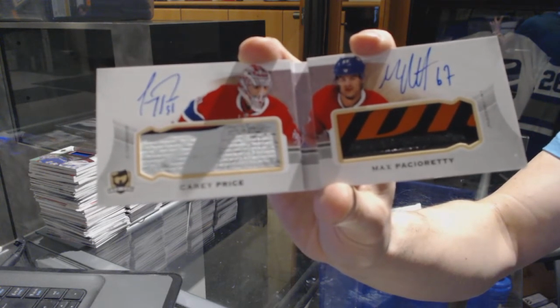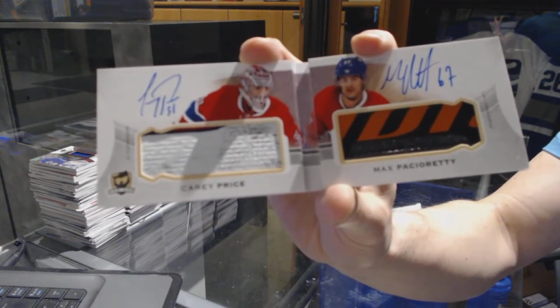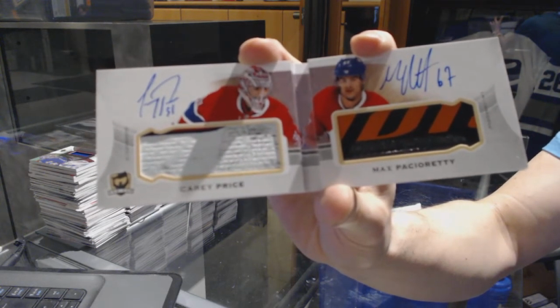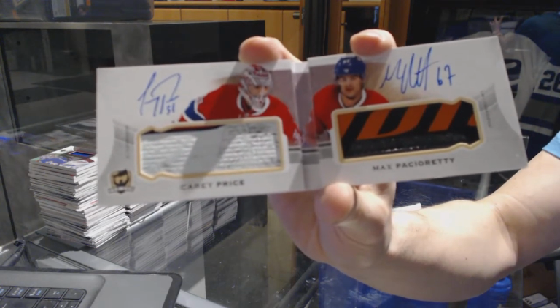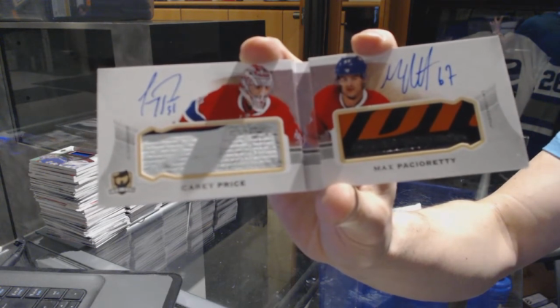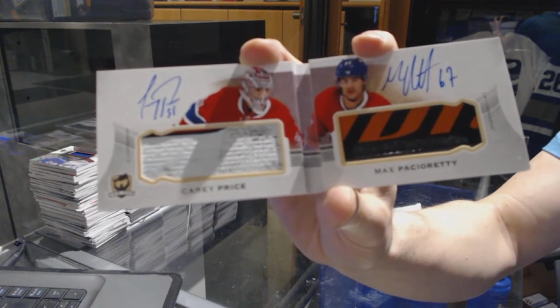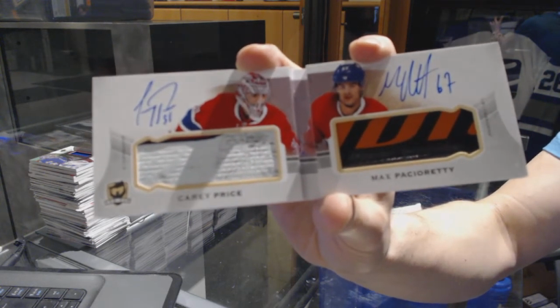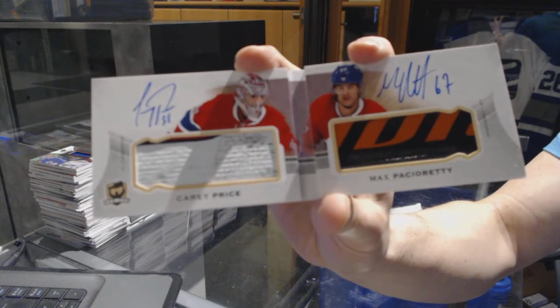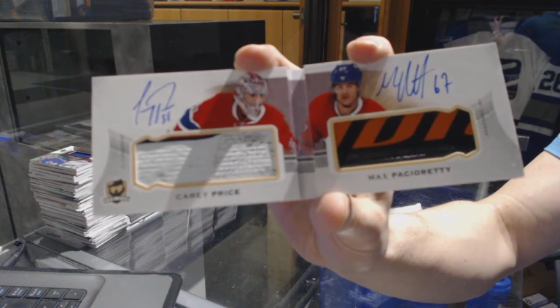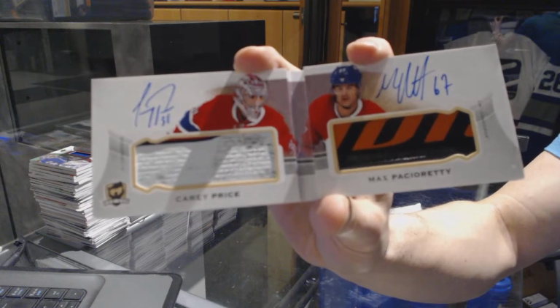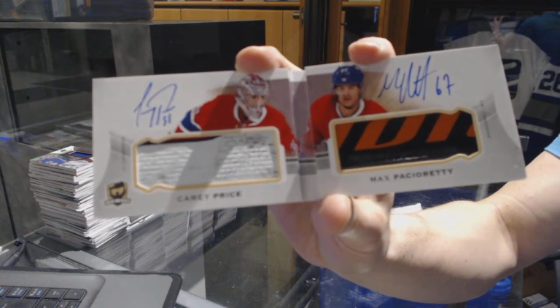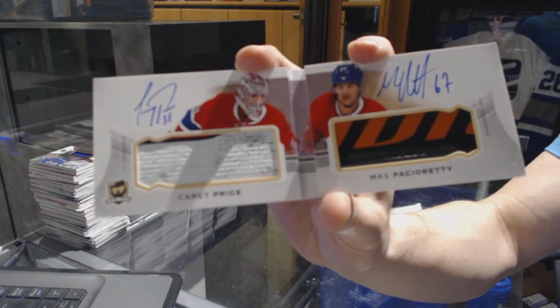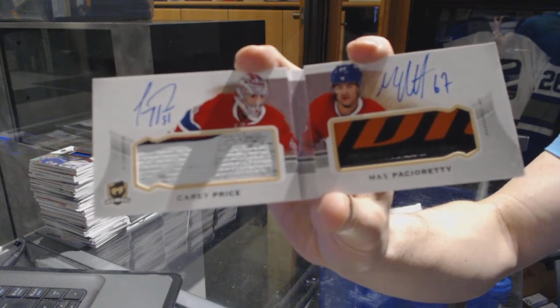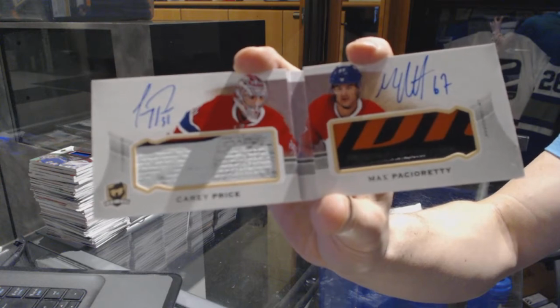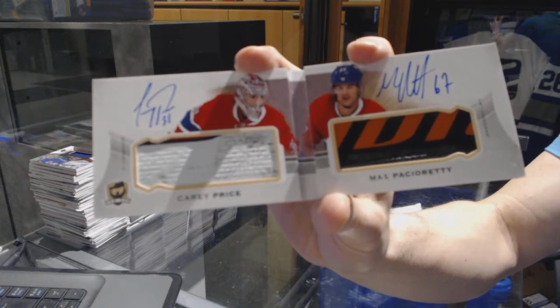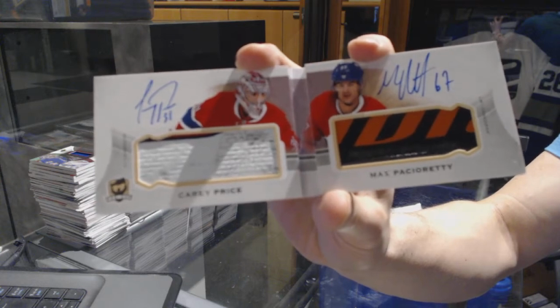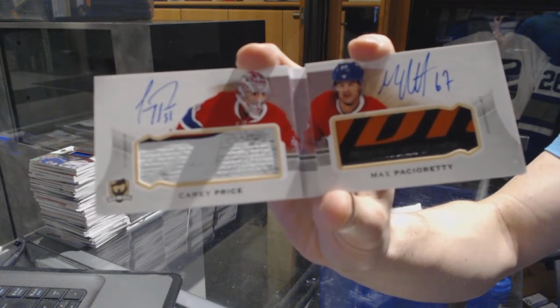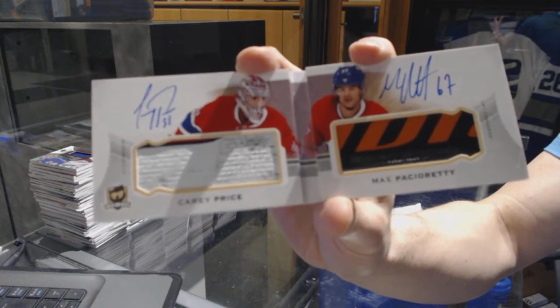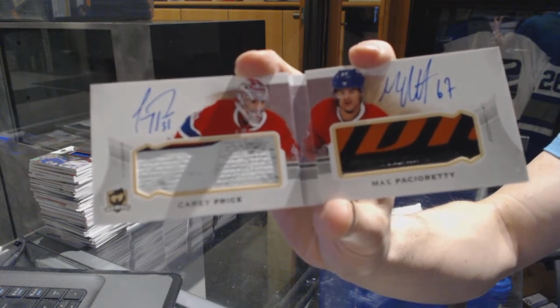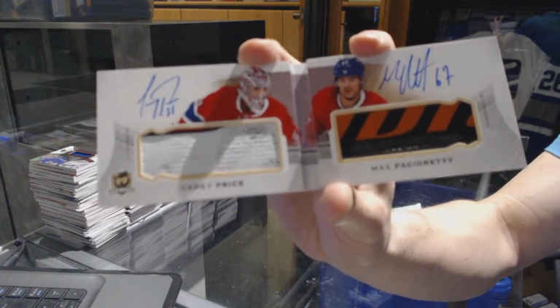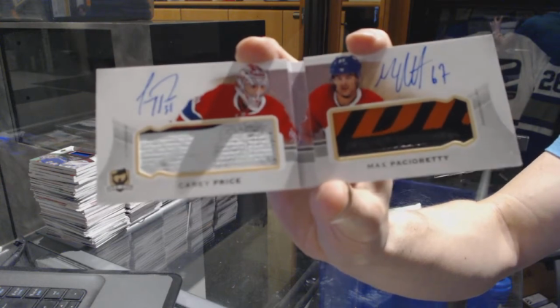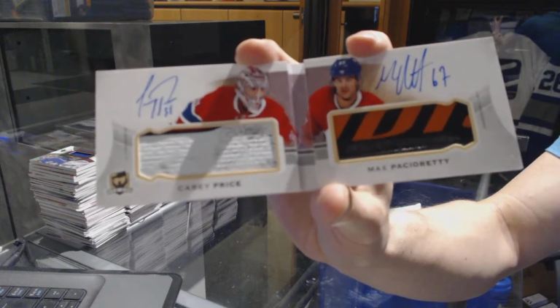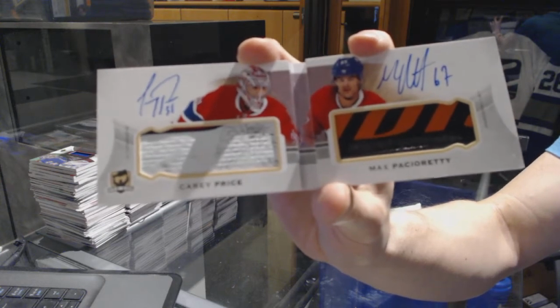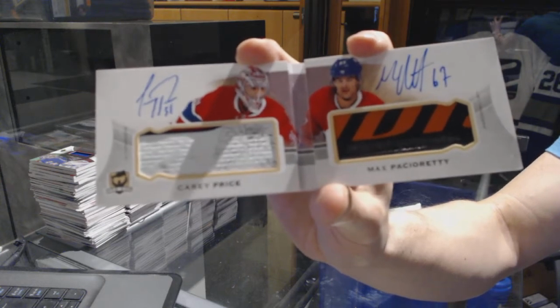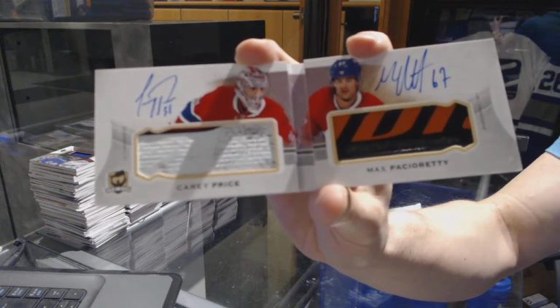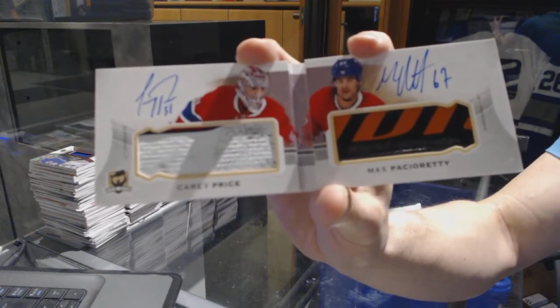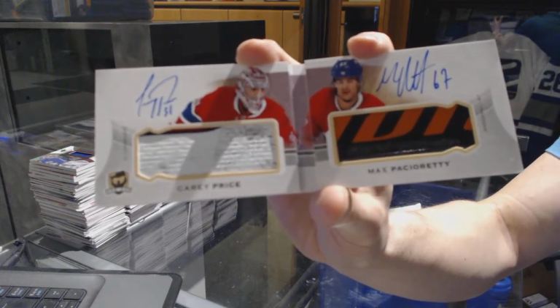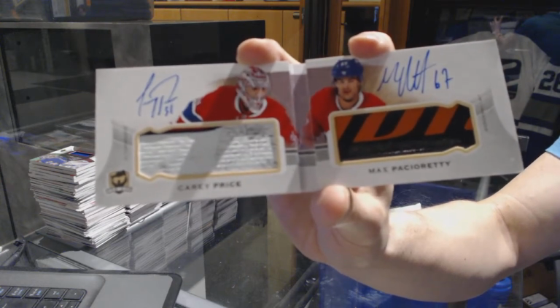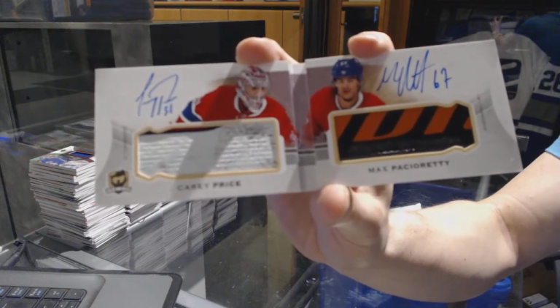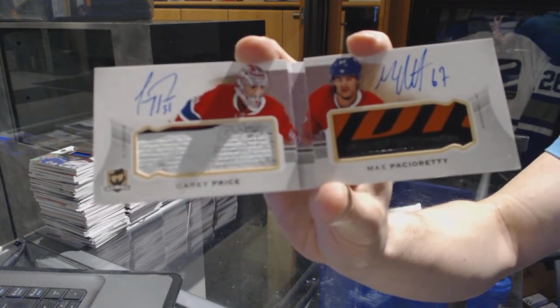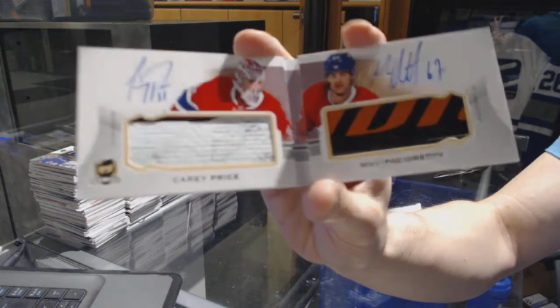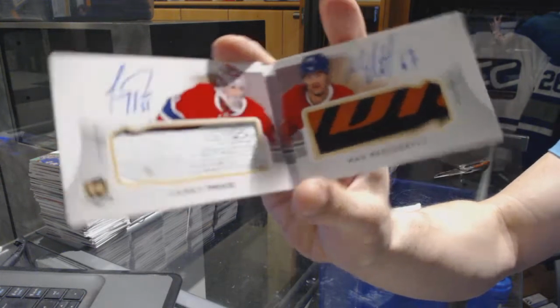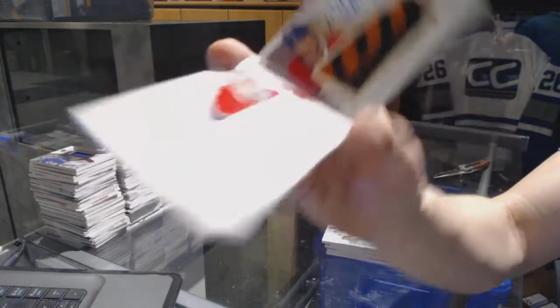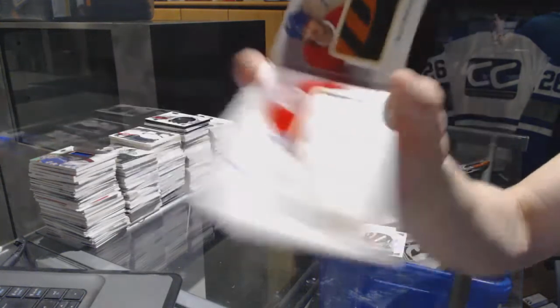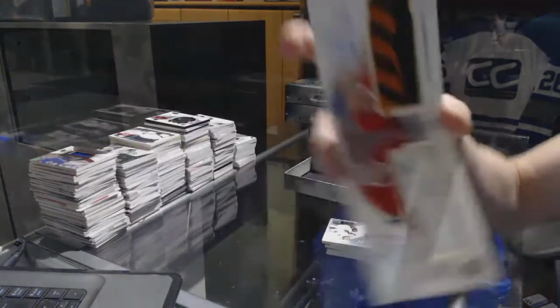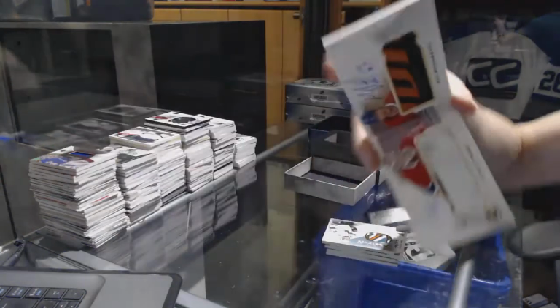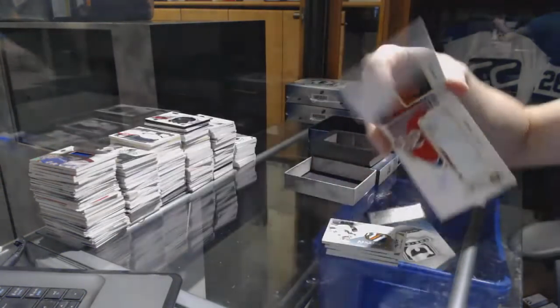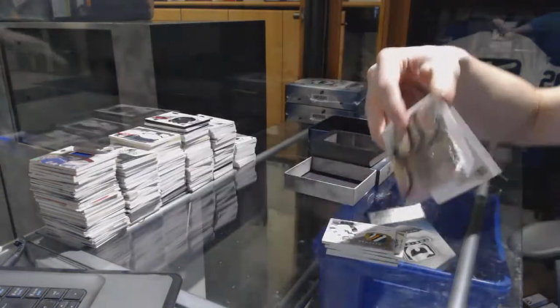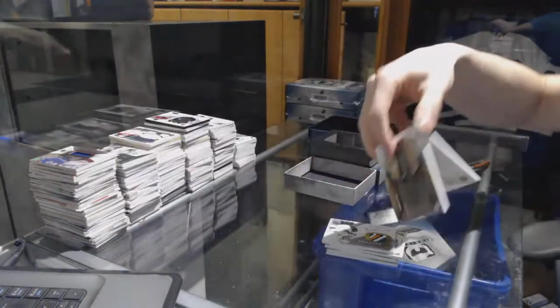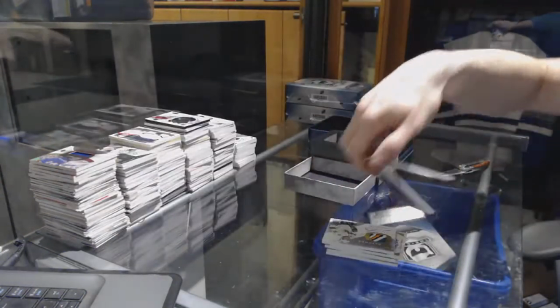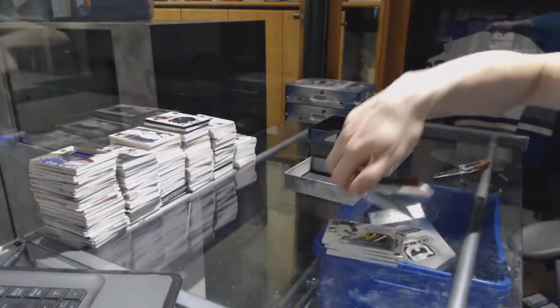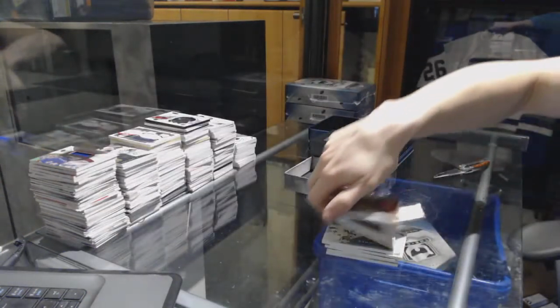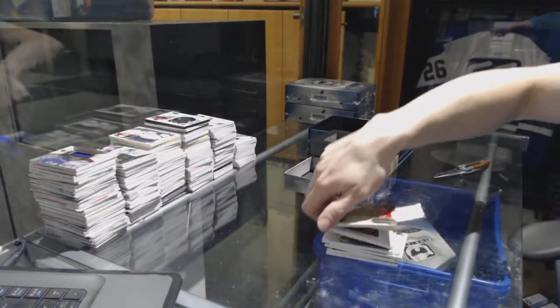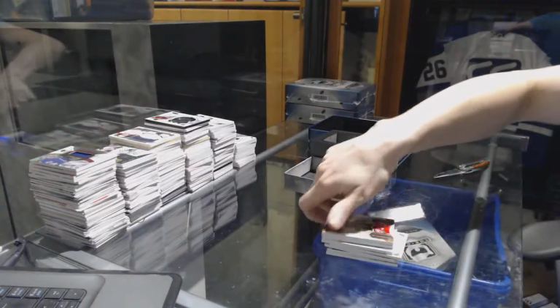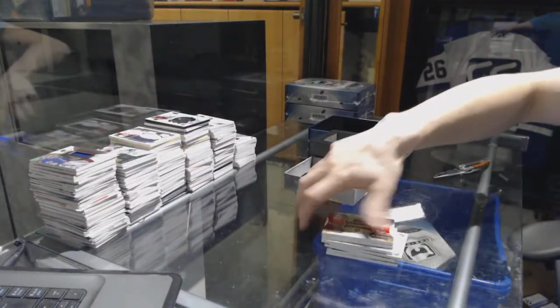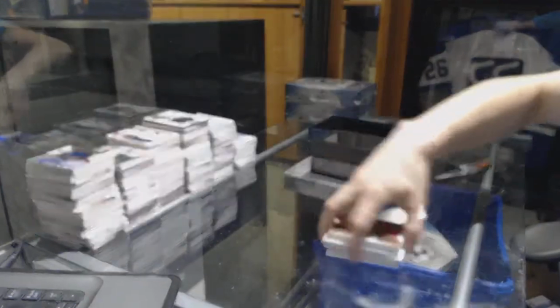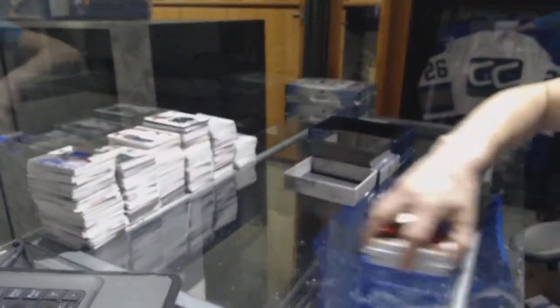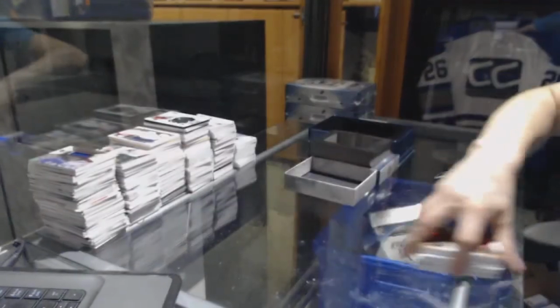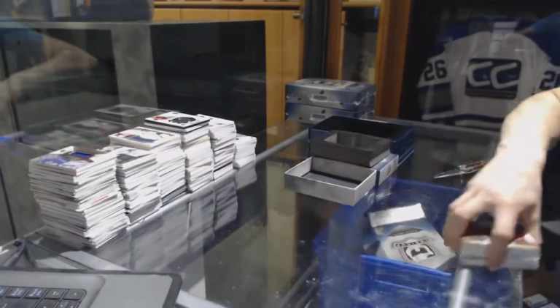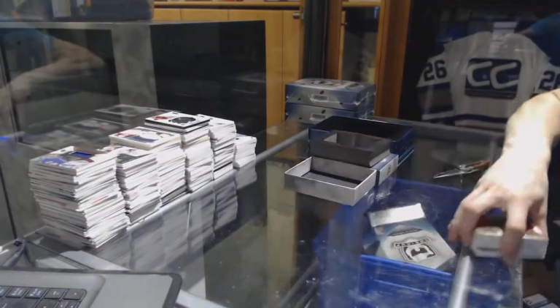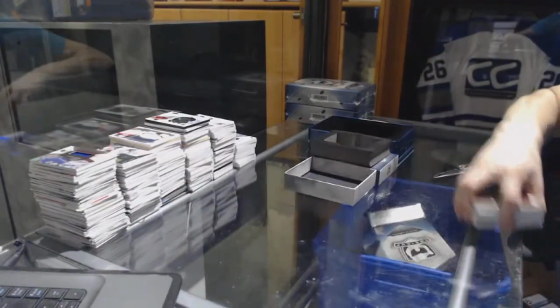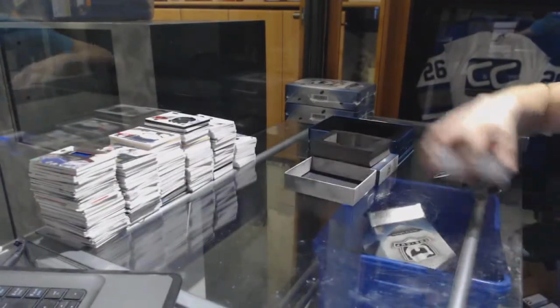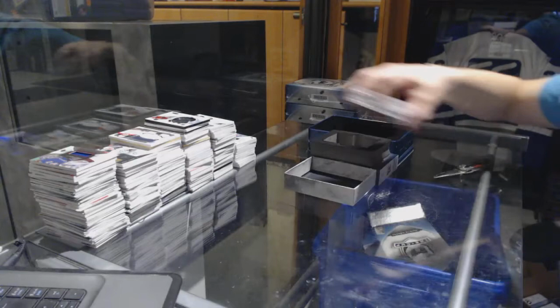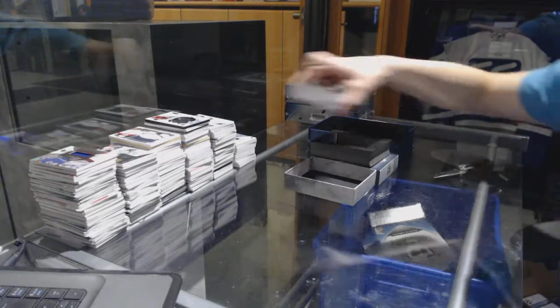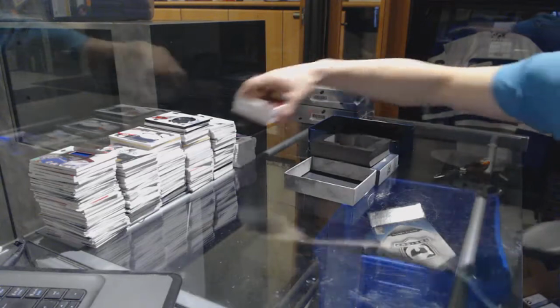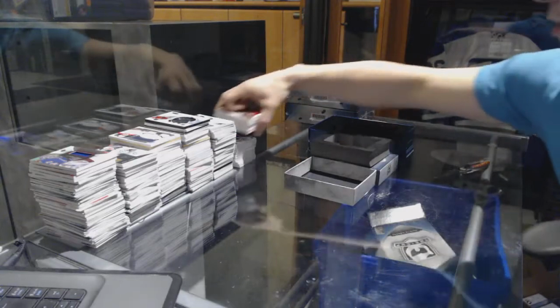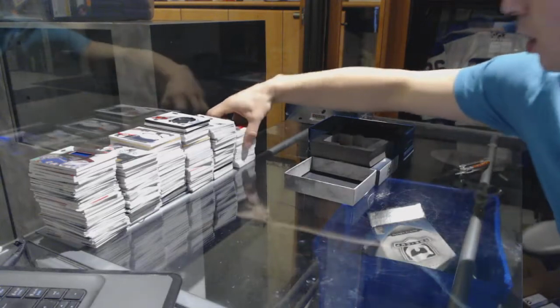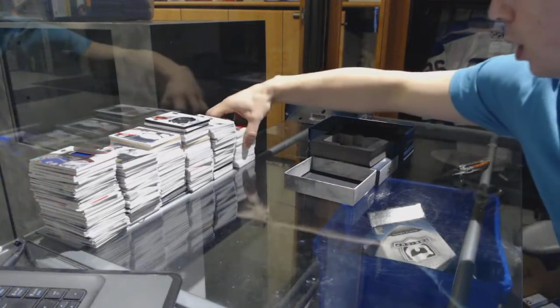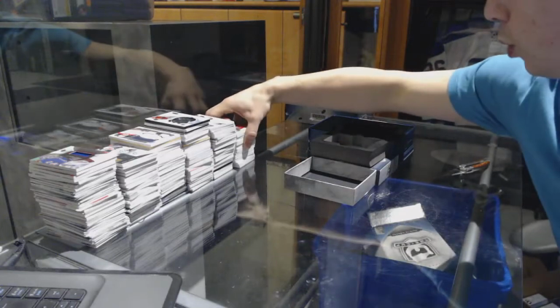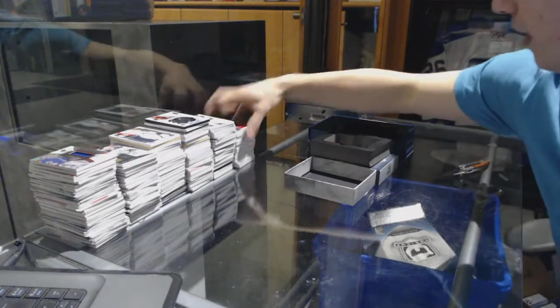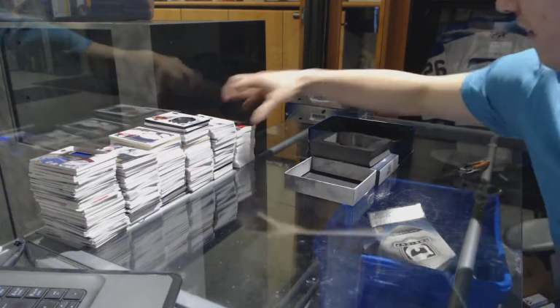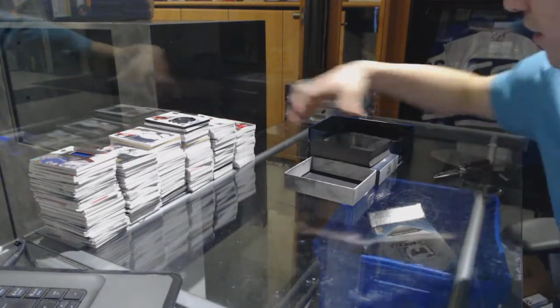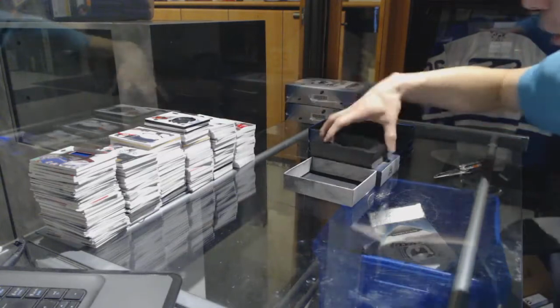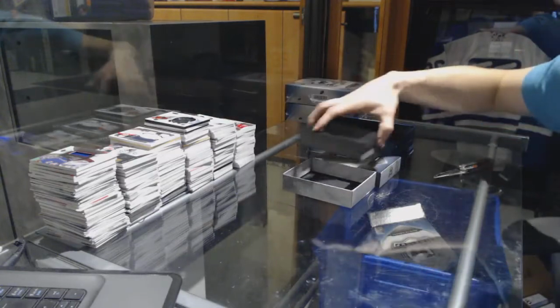Monumental Sticks booklet. Filthy, absolutely filthy.